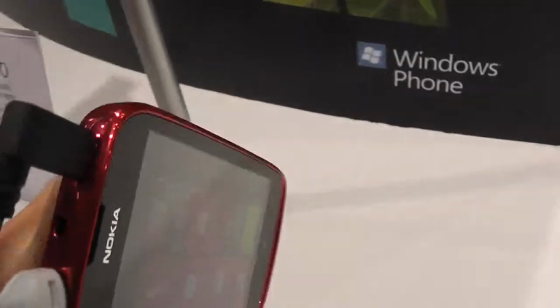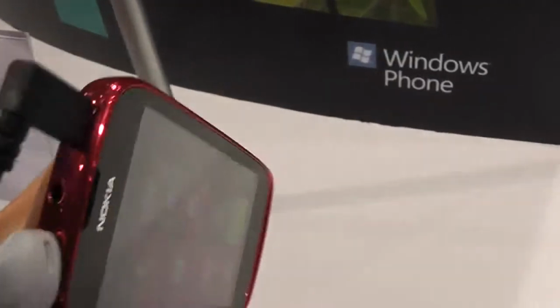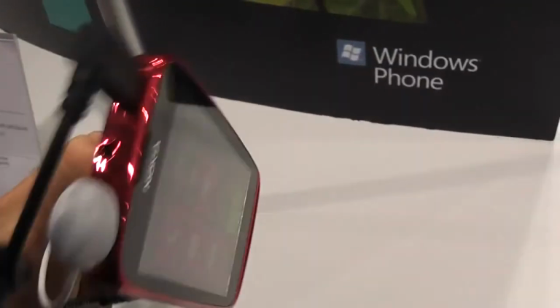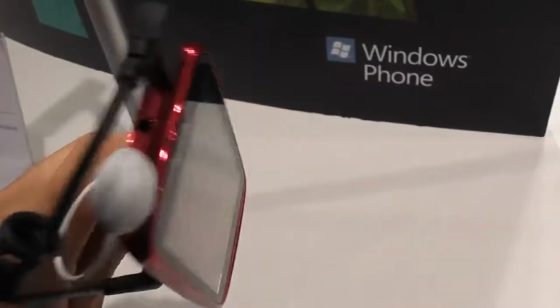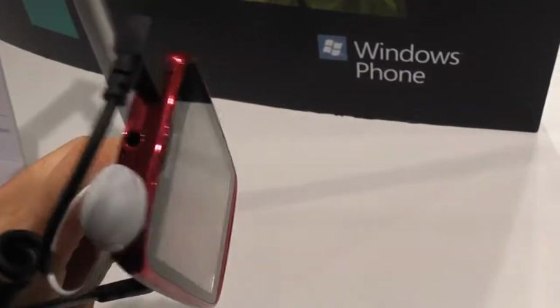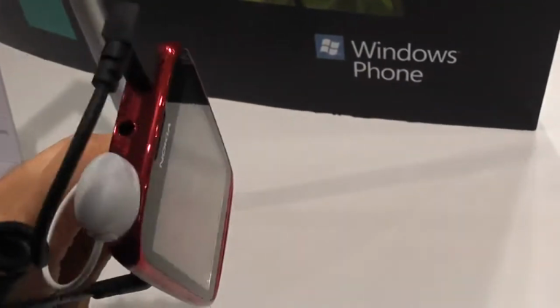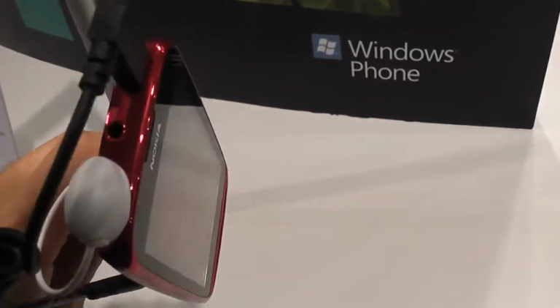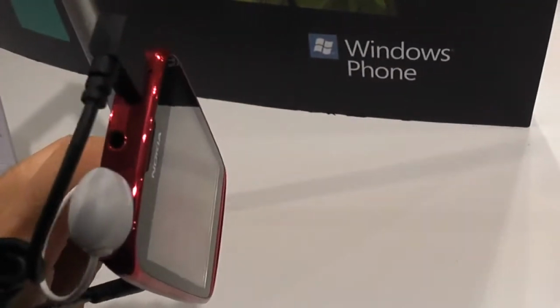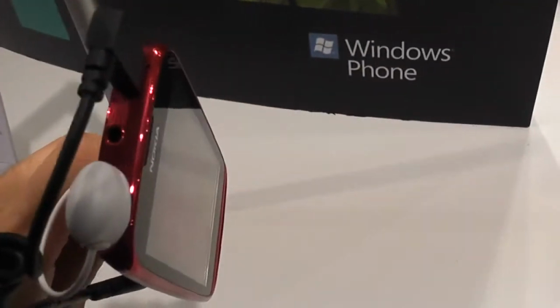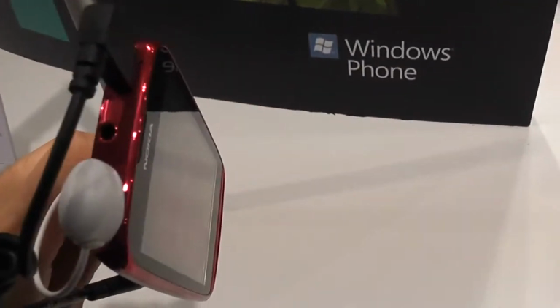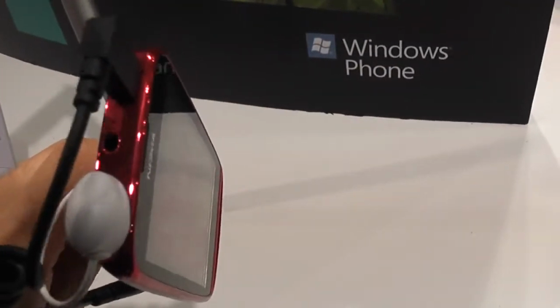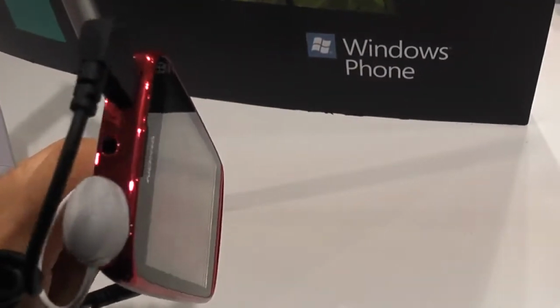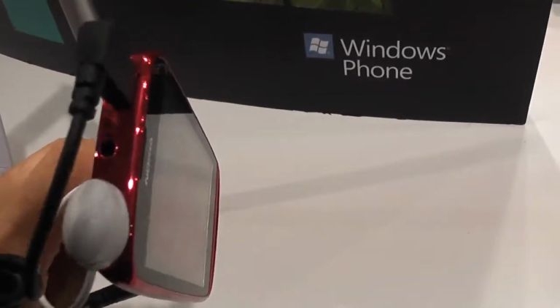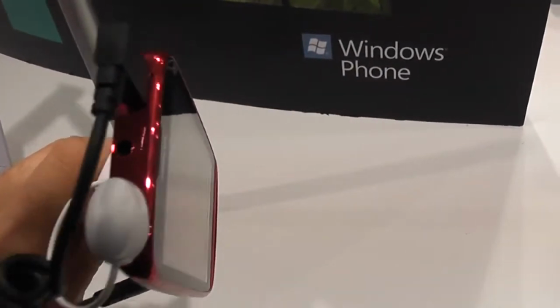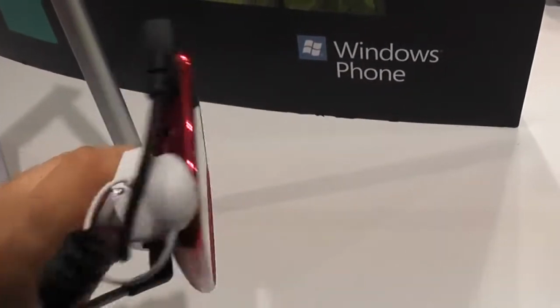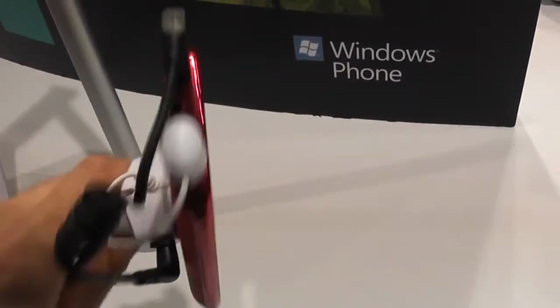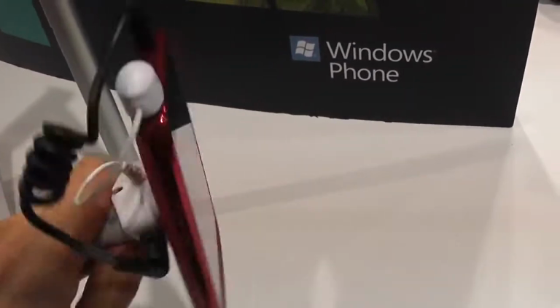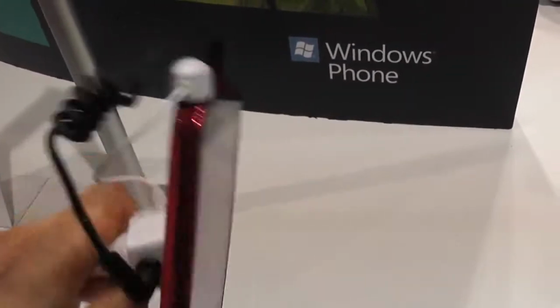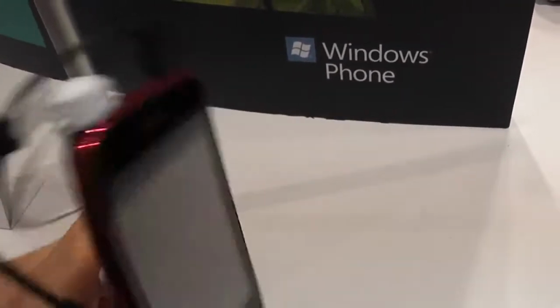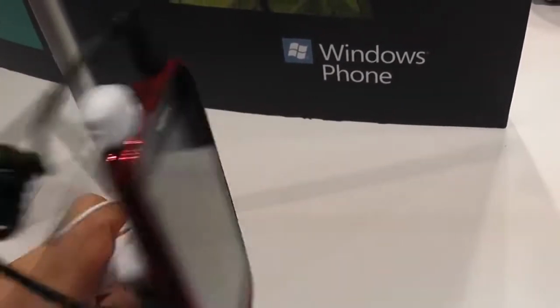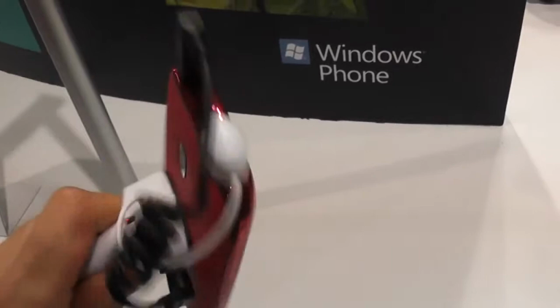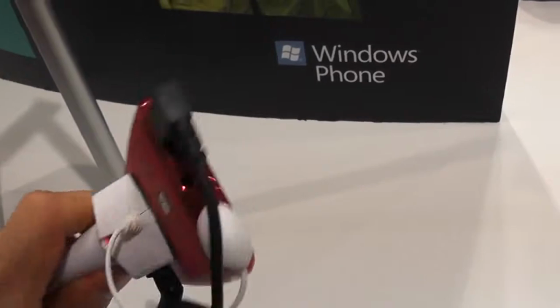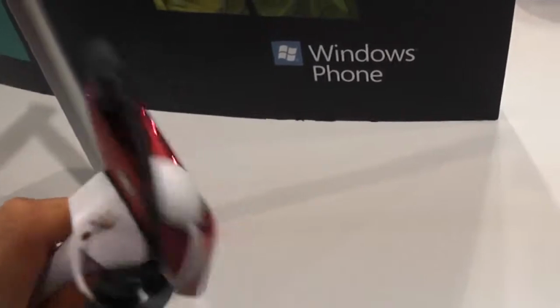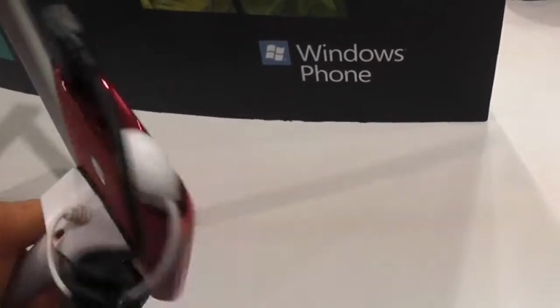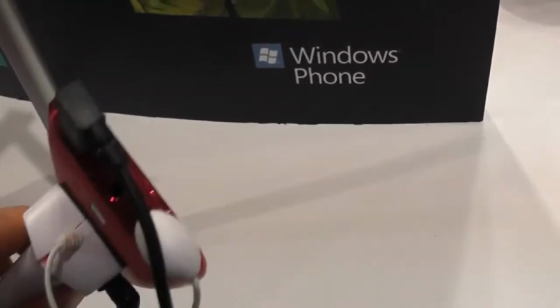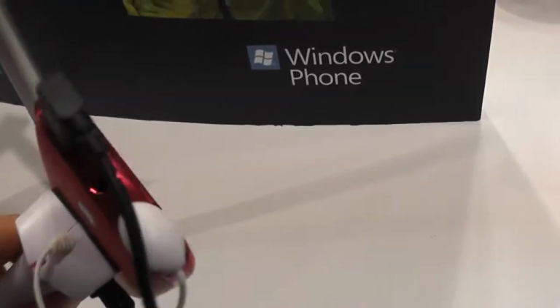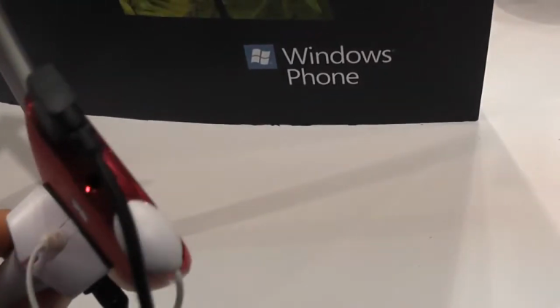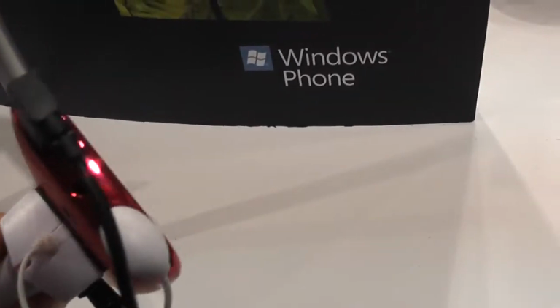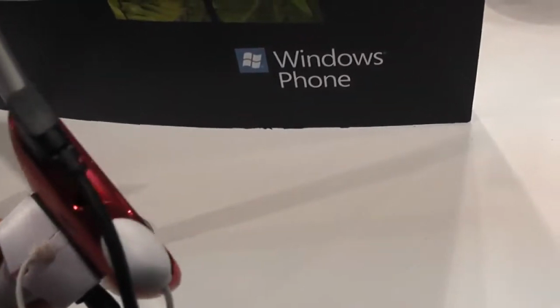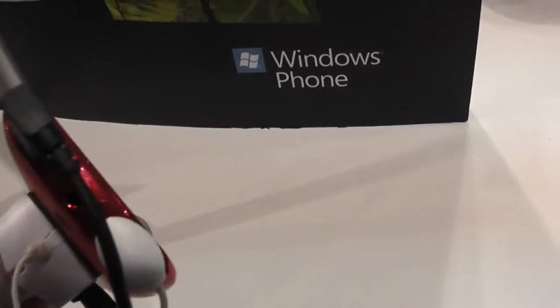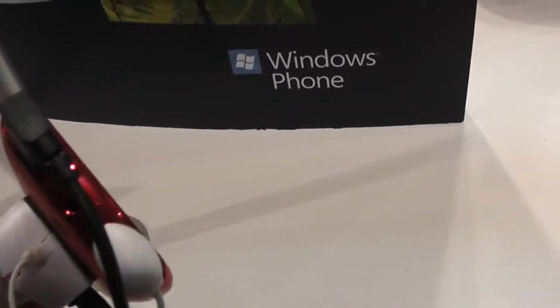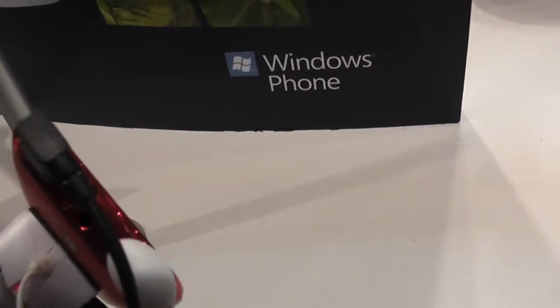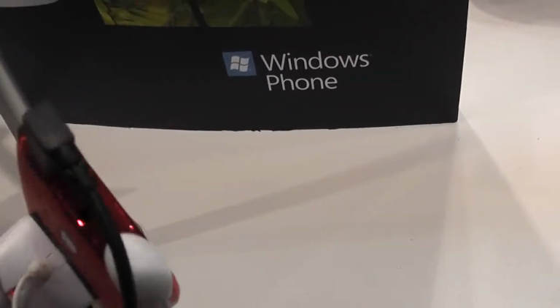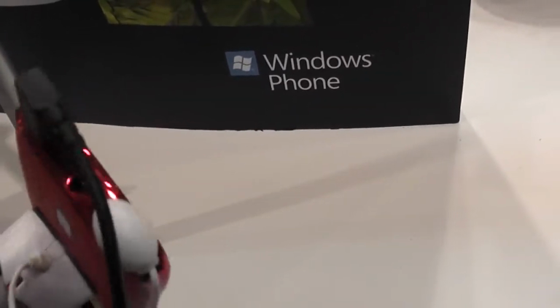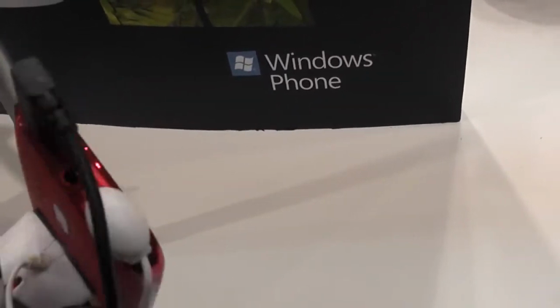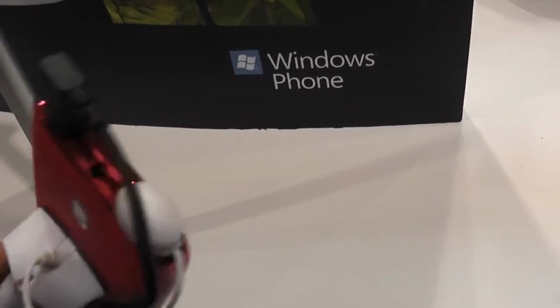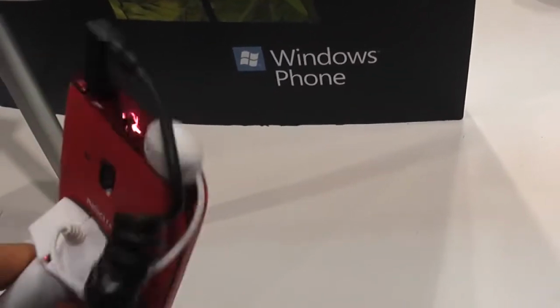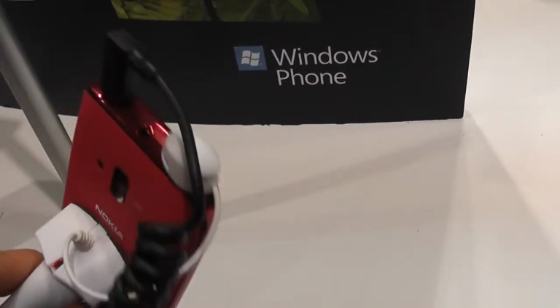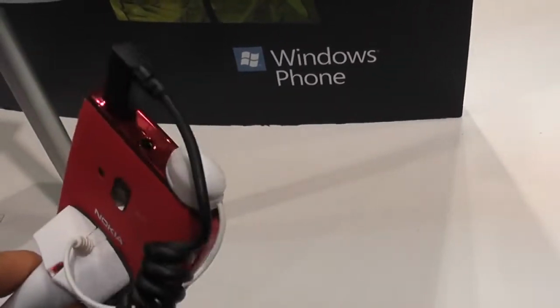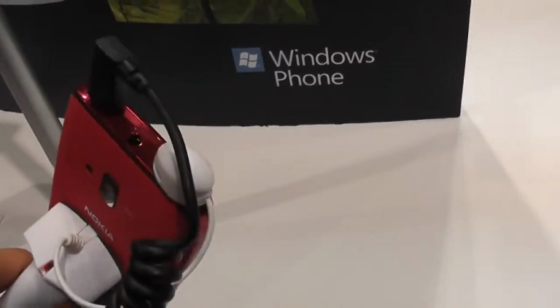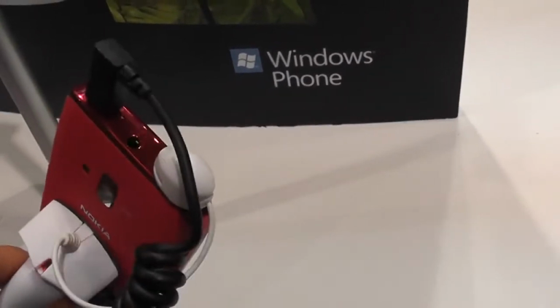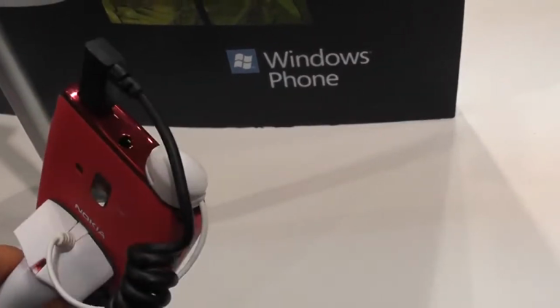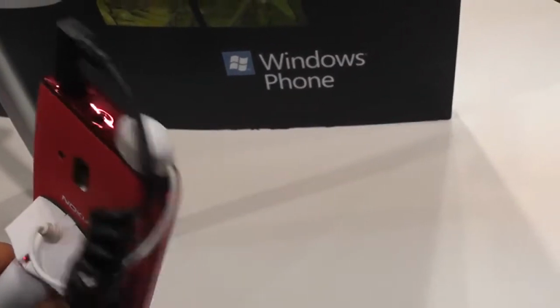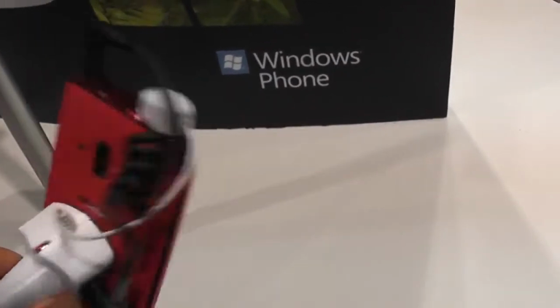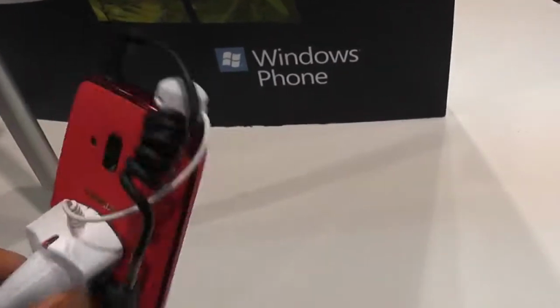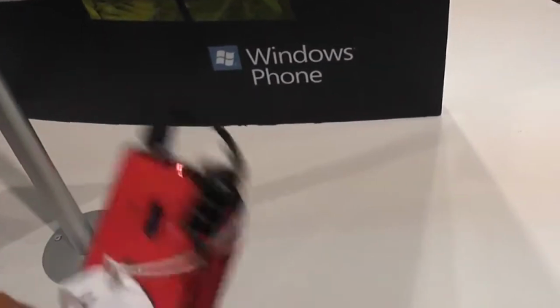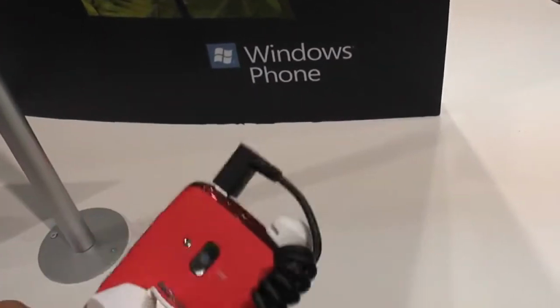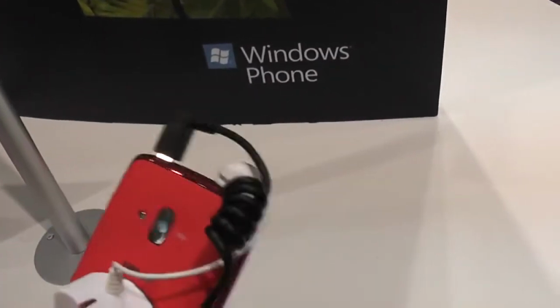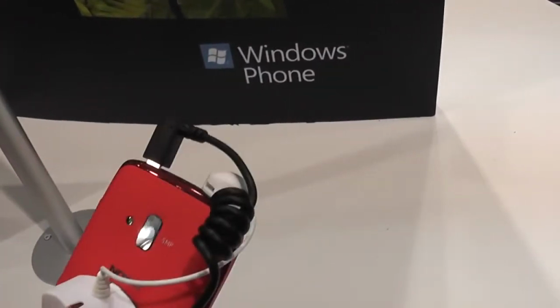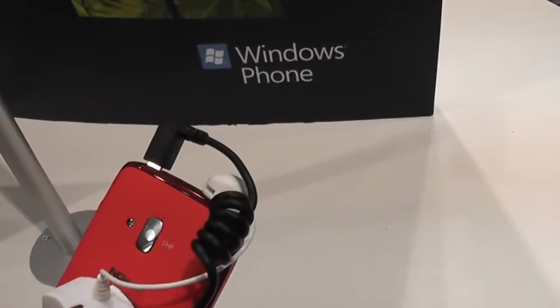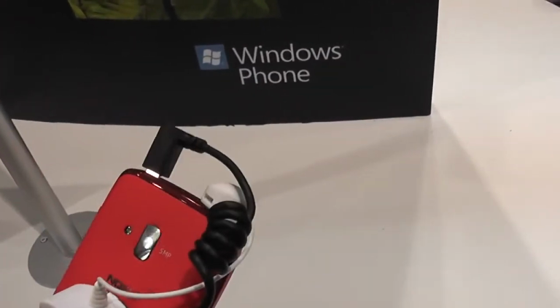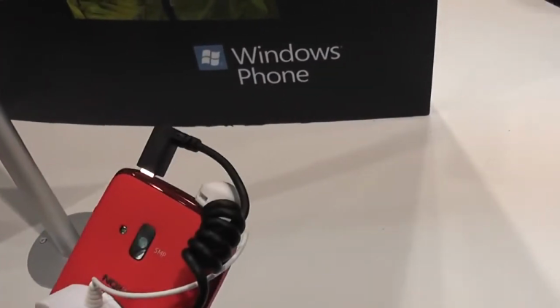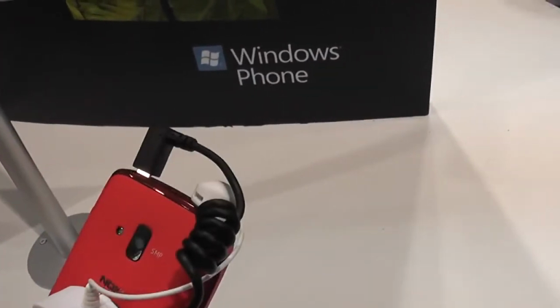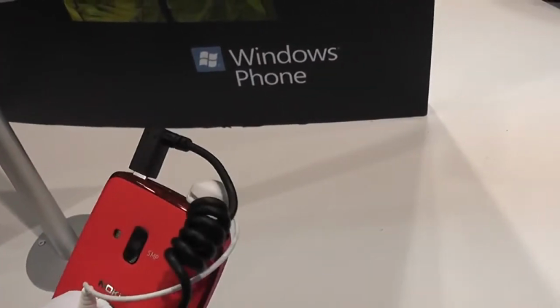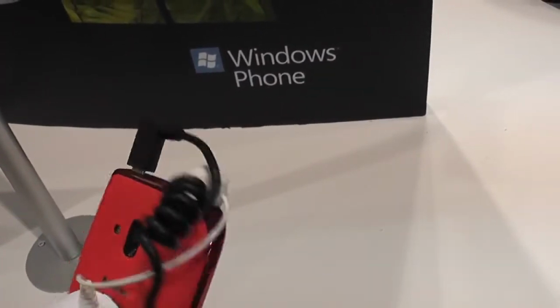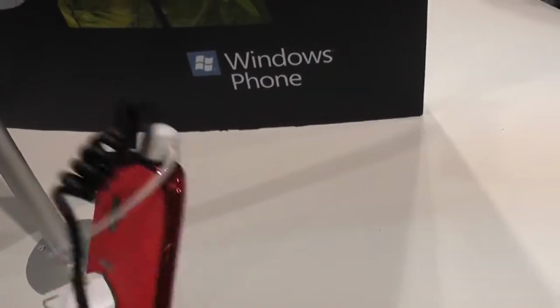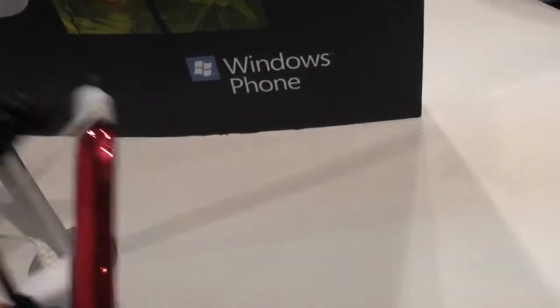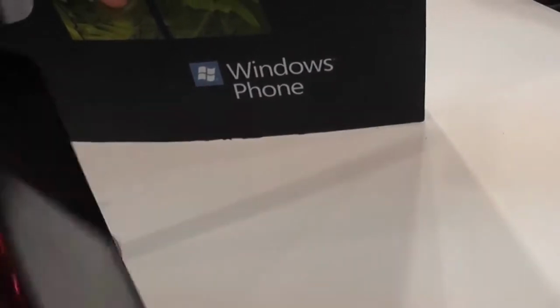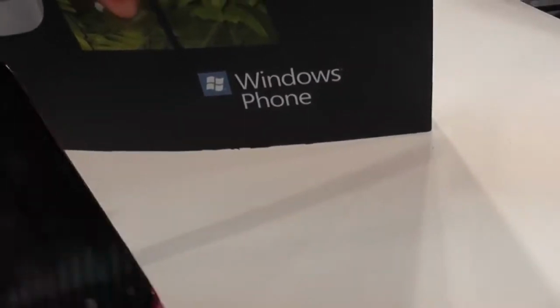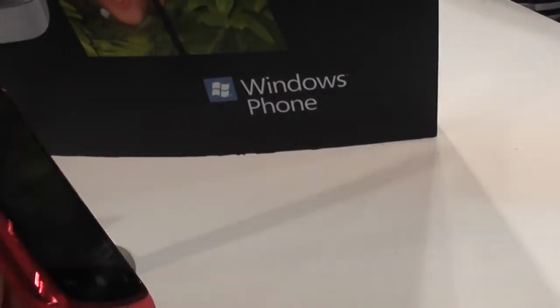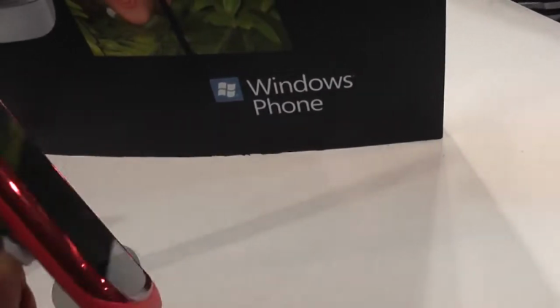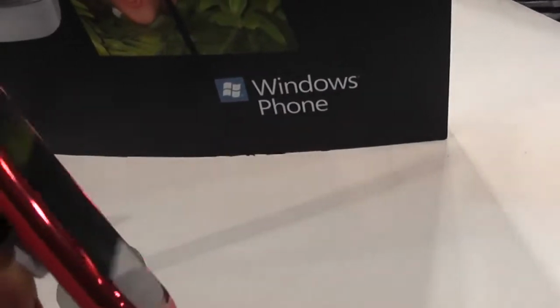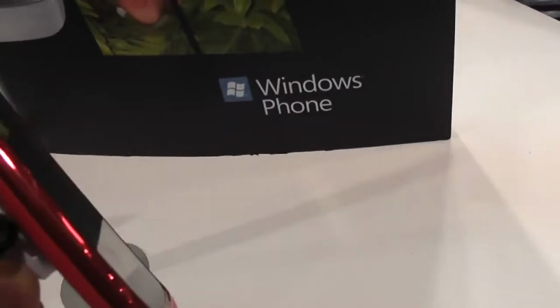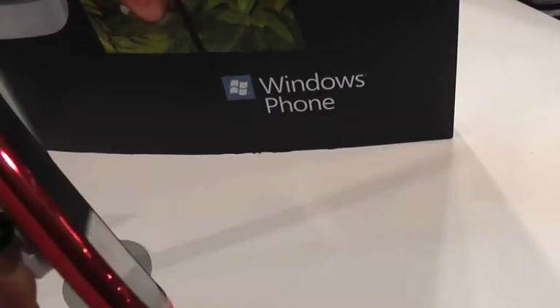On top, you have the charging pin and a headphone jack, and what looks like the USB — probably micro USB here.